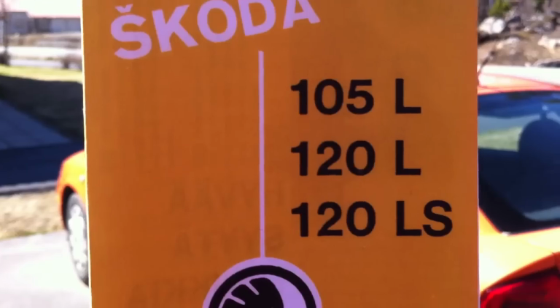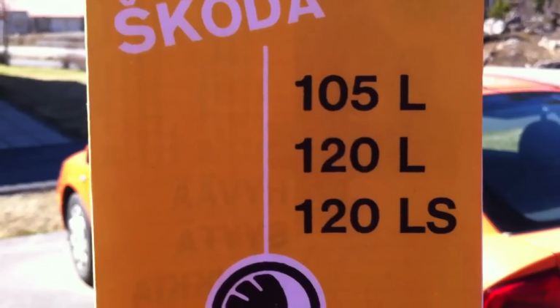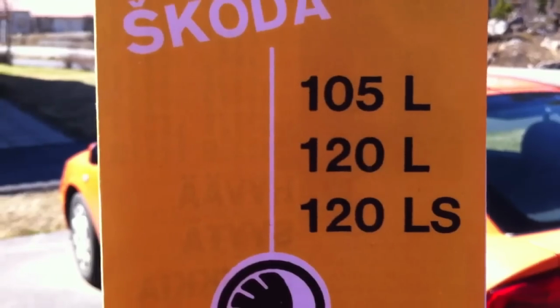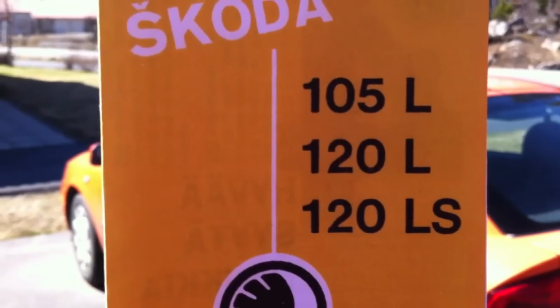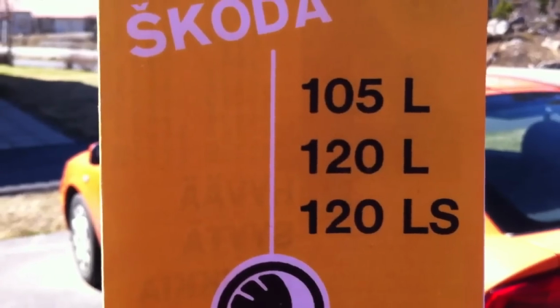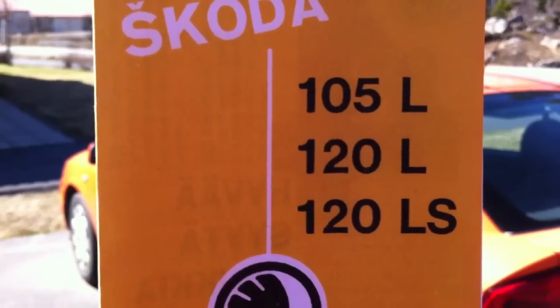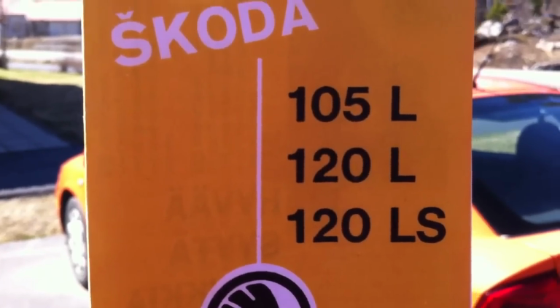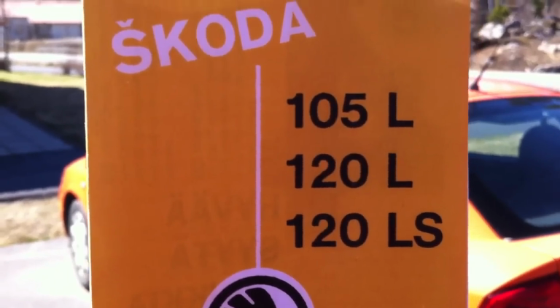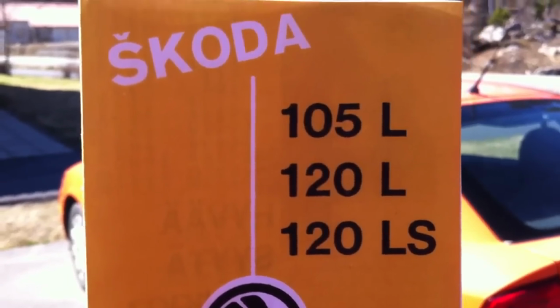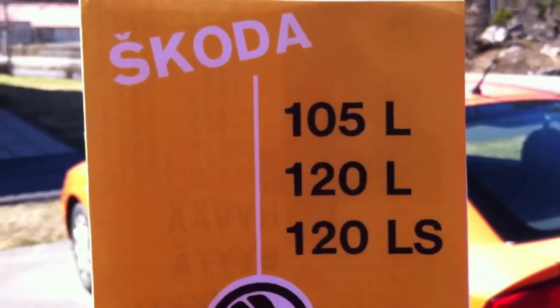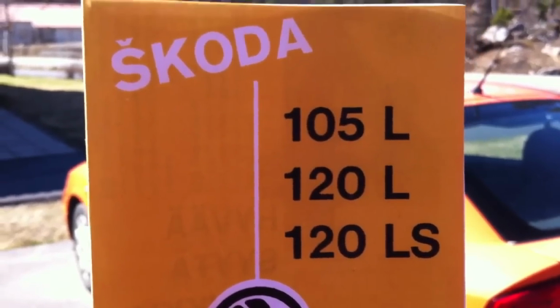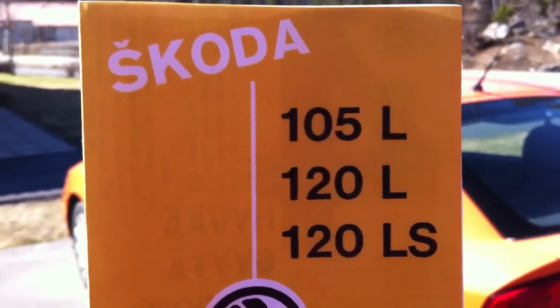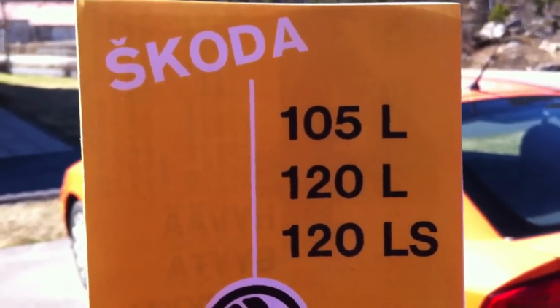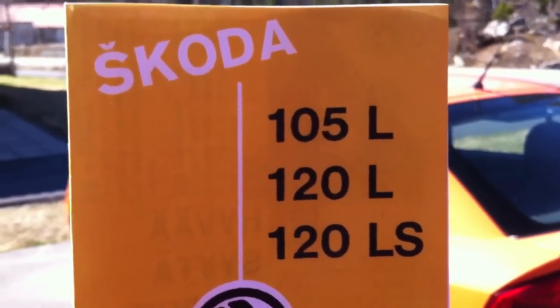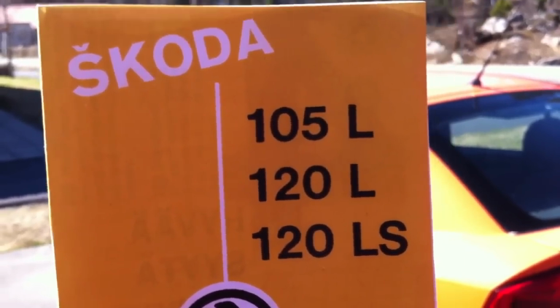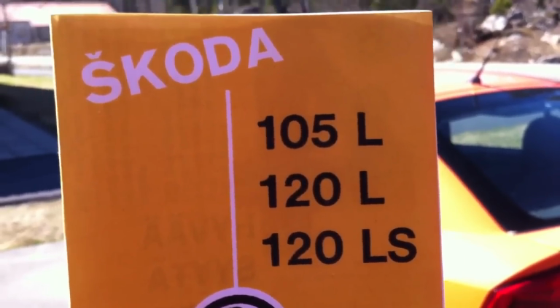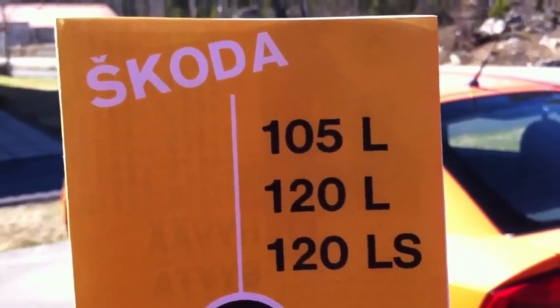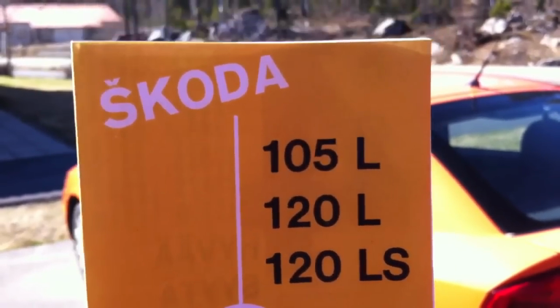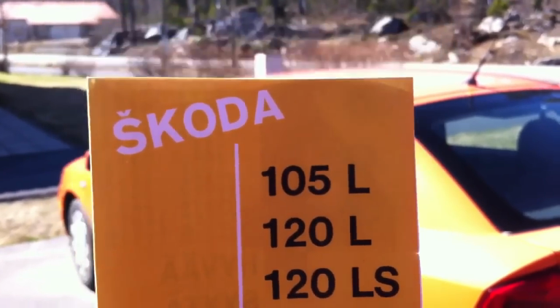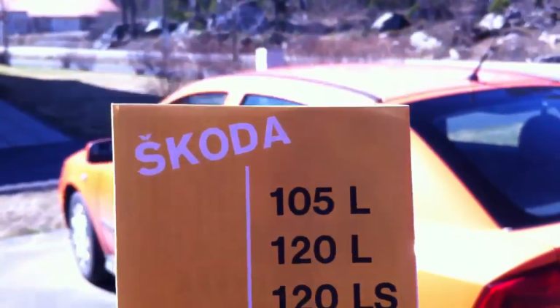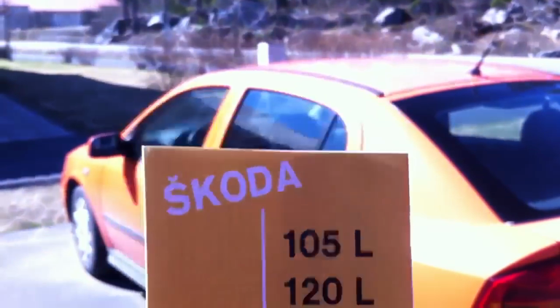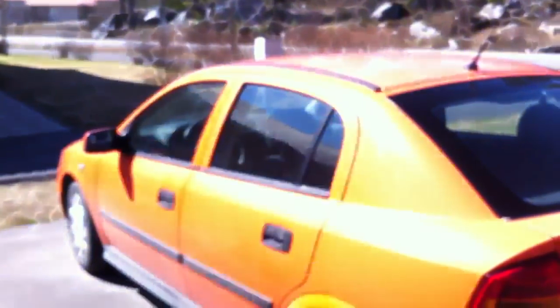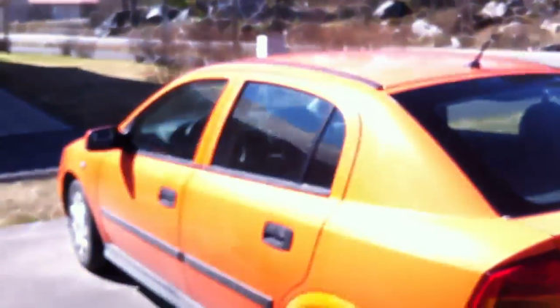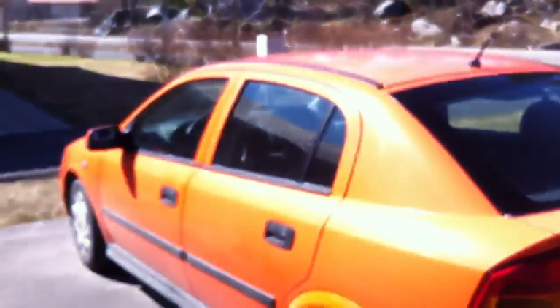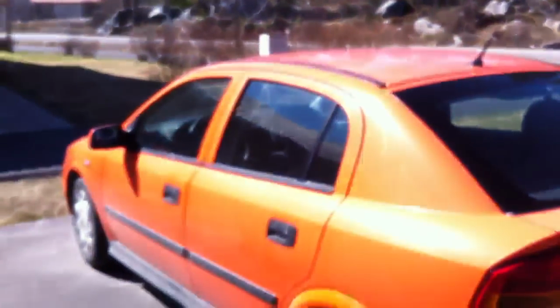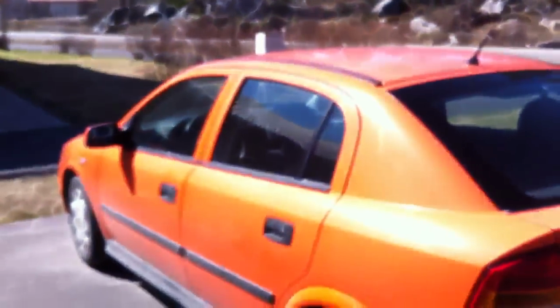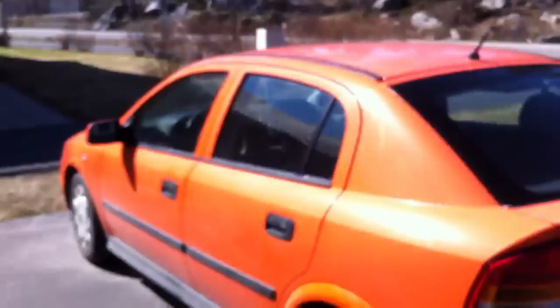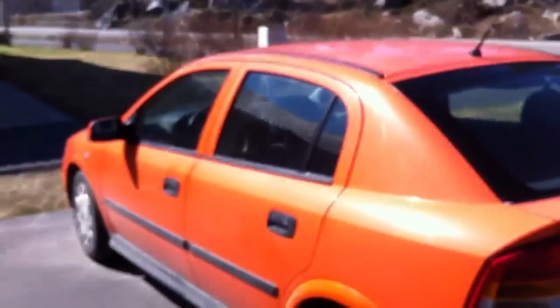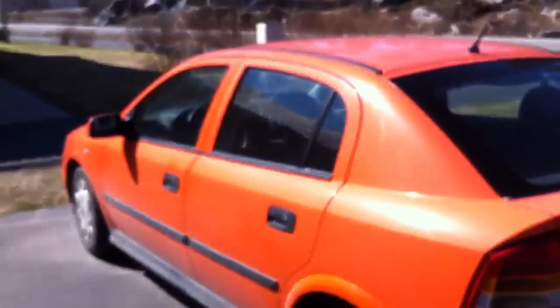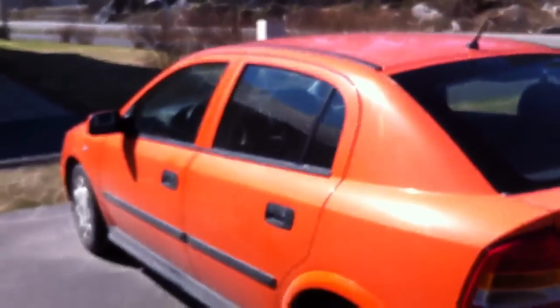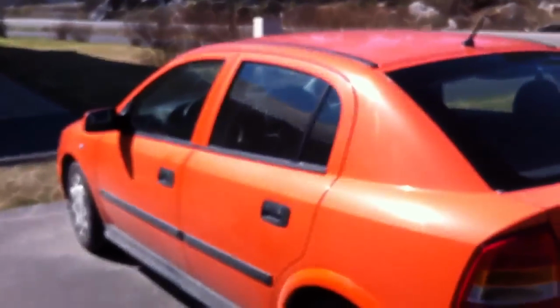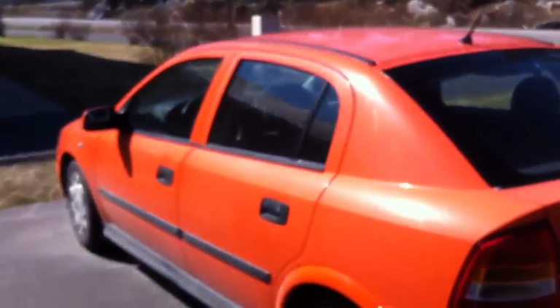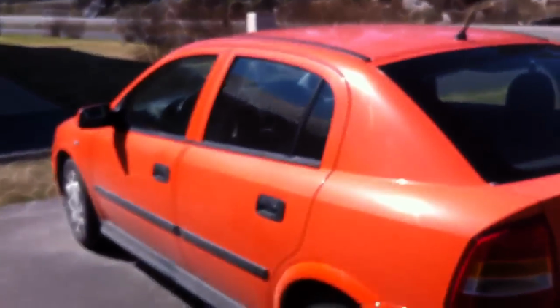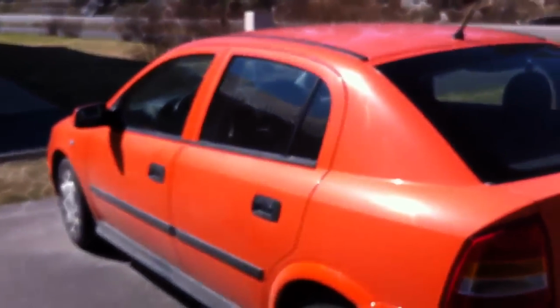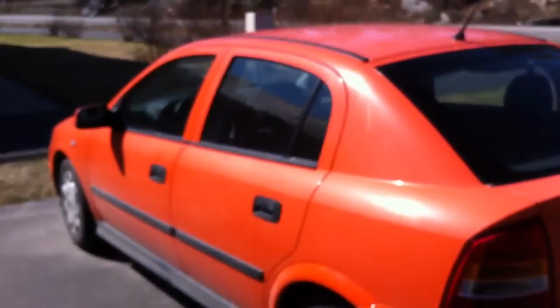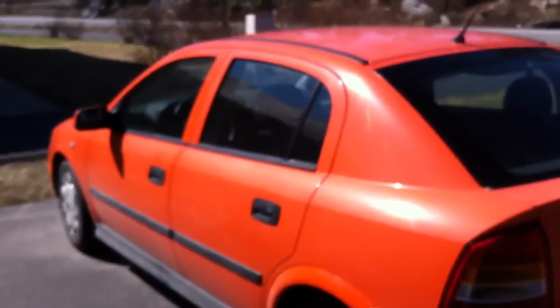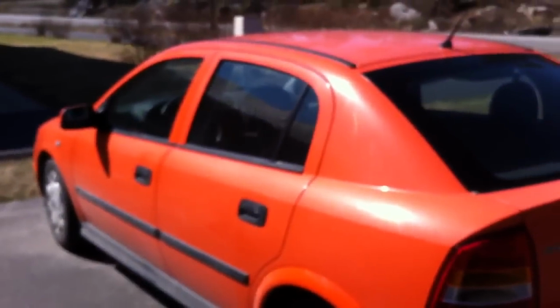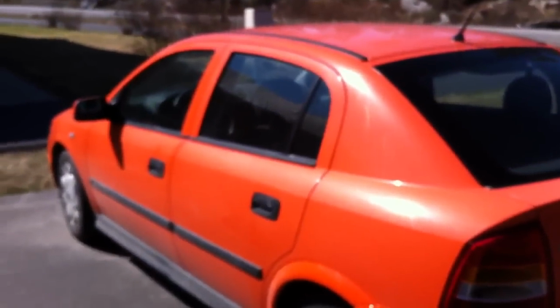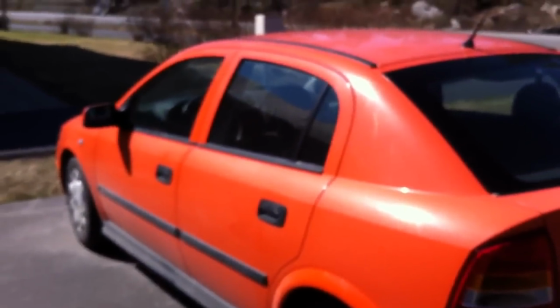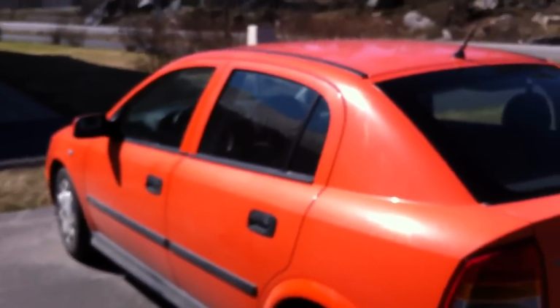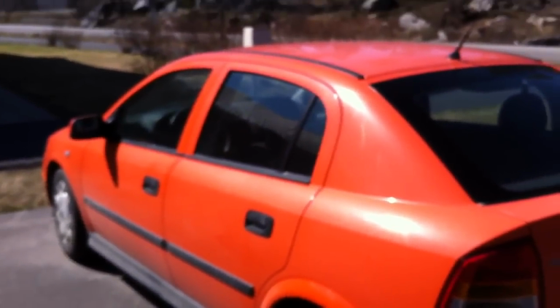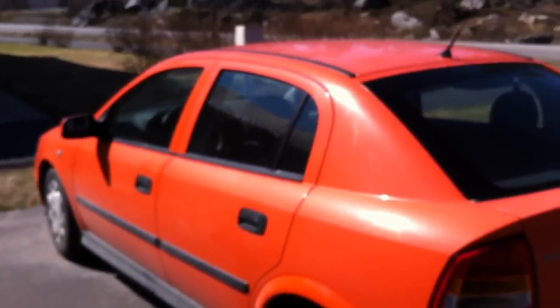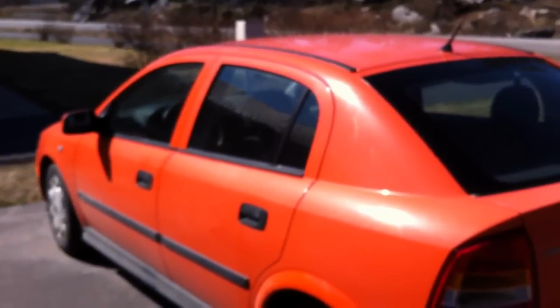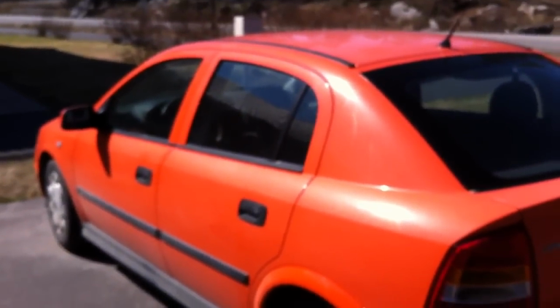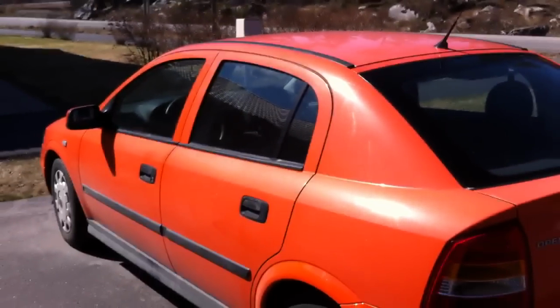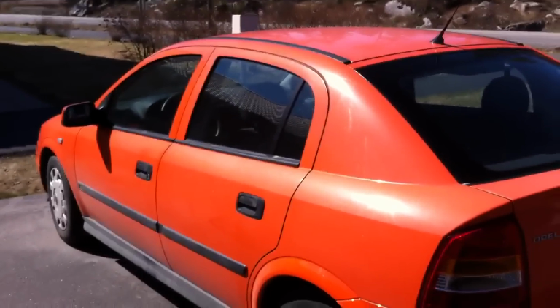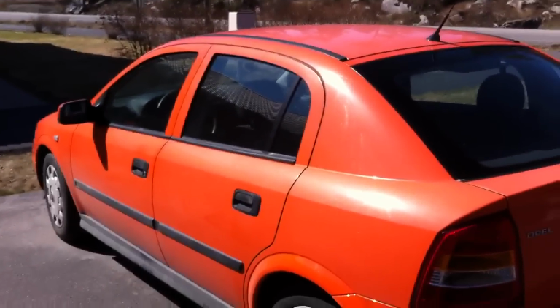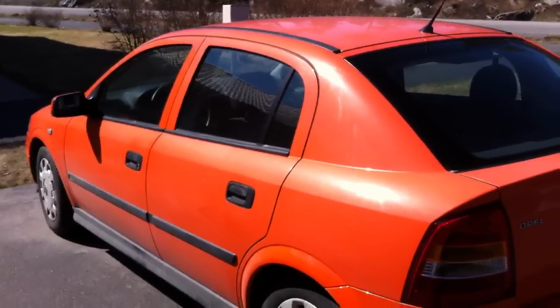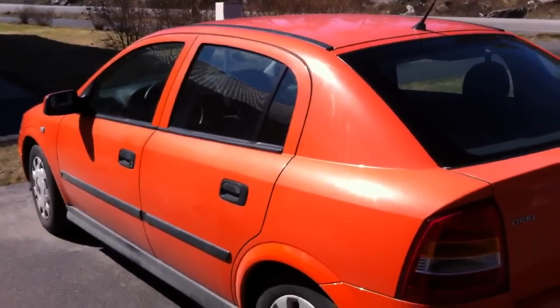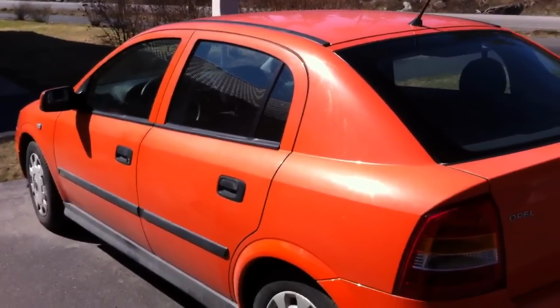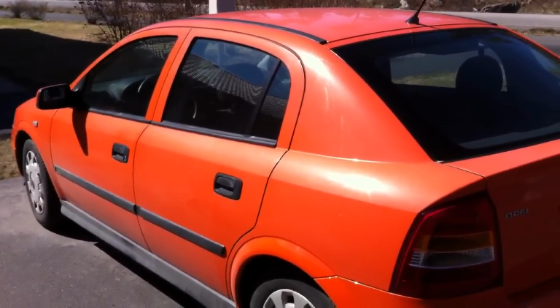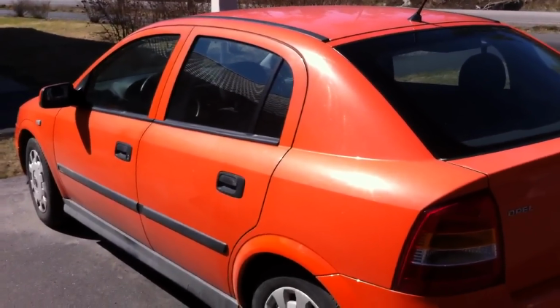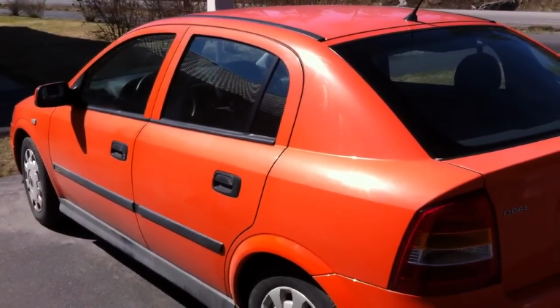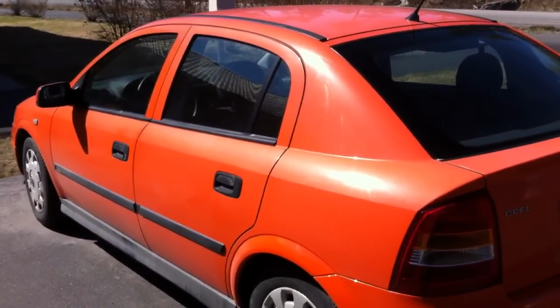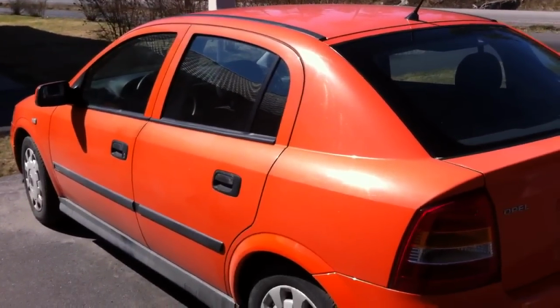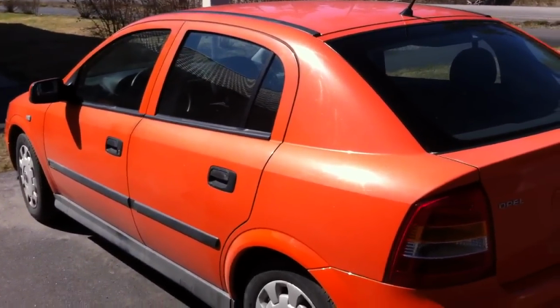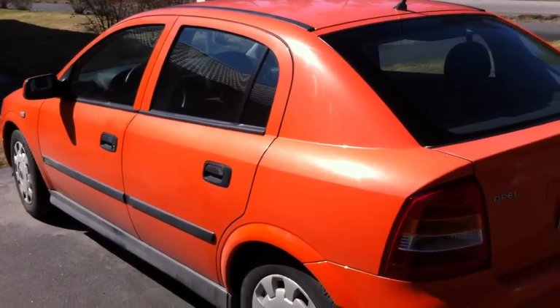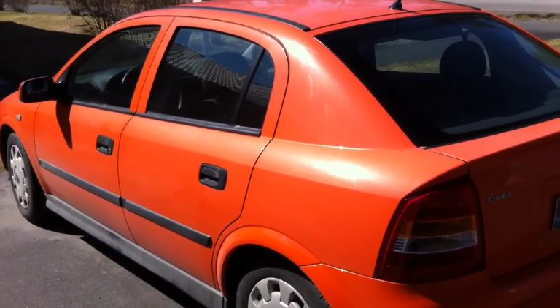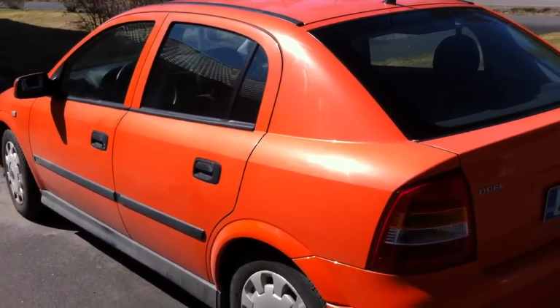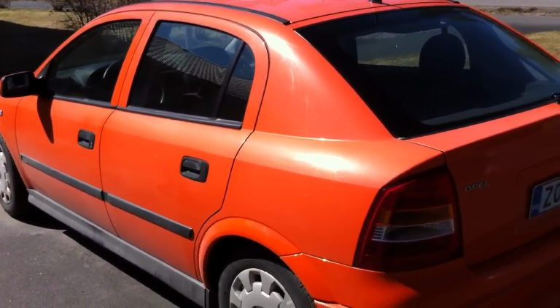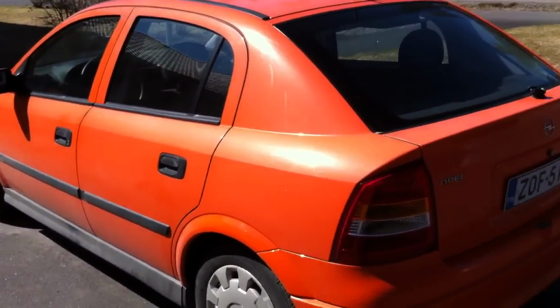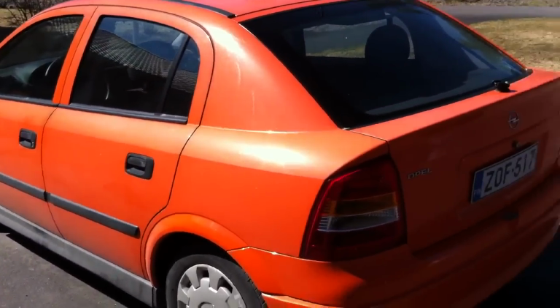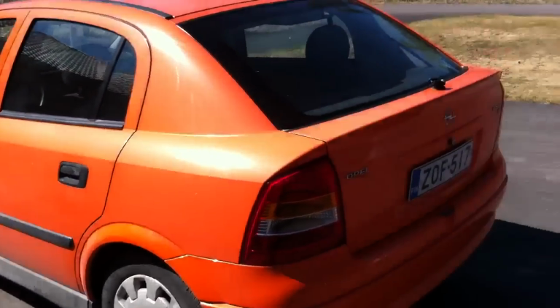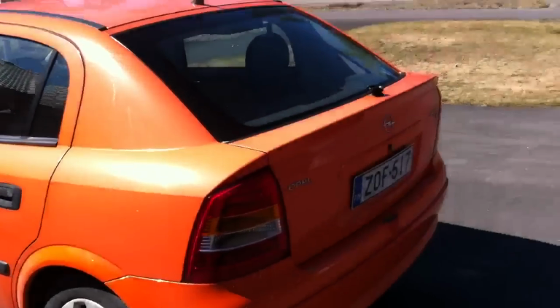Hello! Here we find a Skoda car. Oh no, I just made a mistake — this is not a Skoda car.